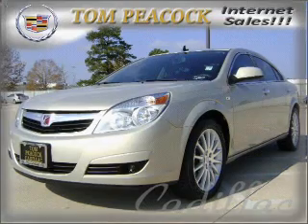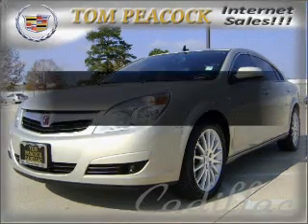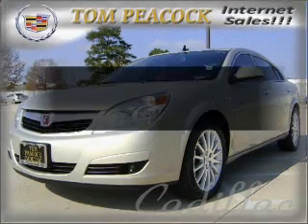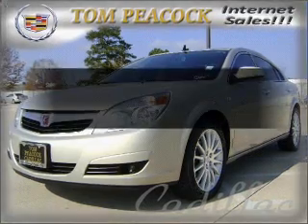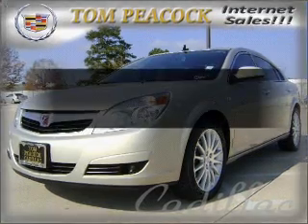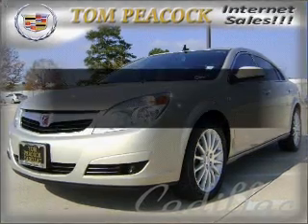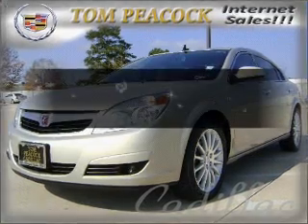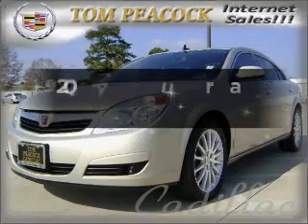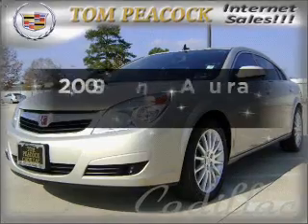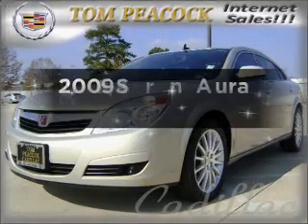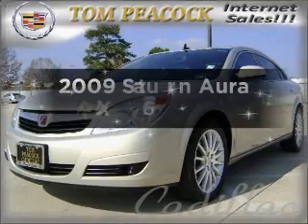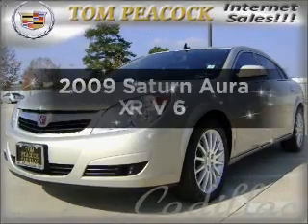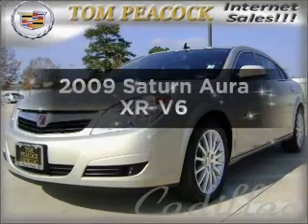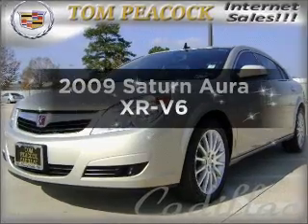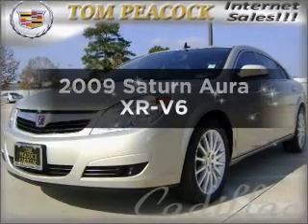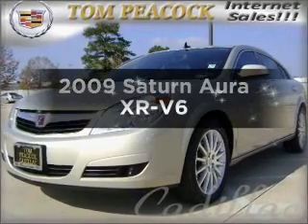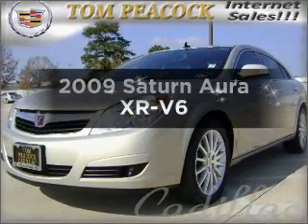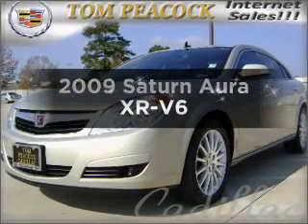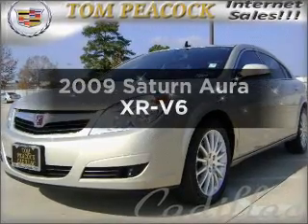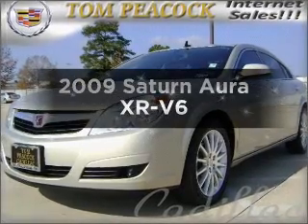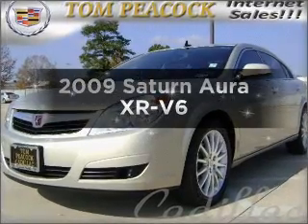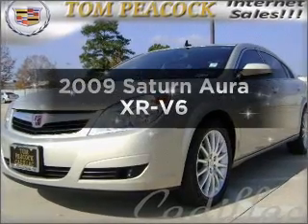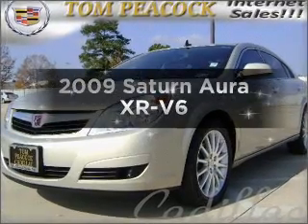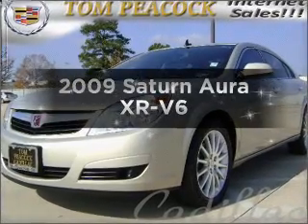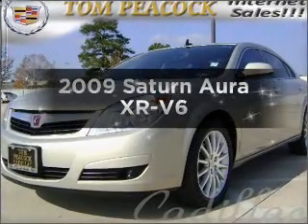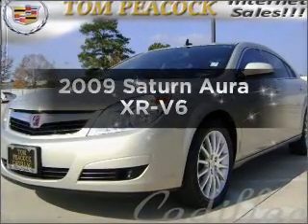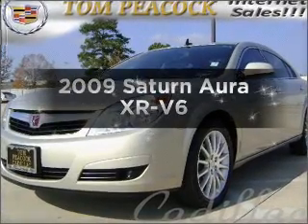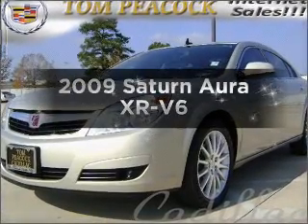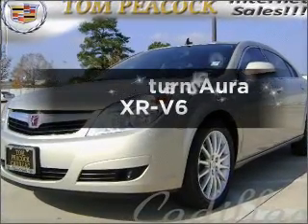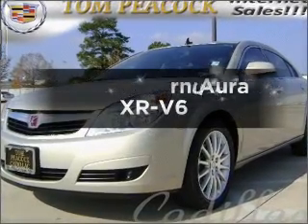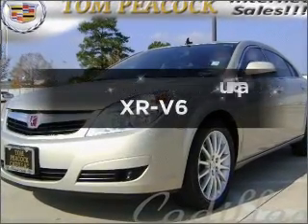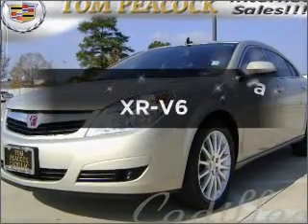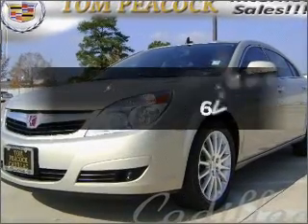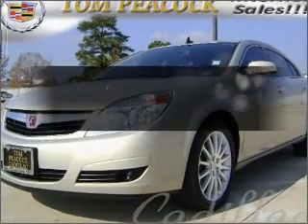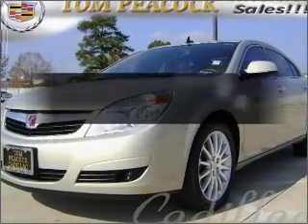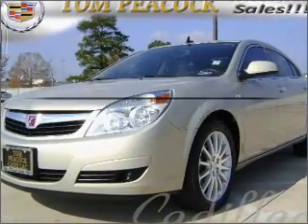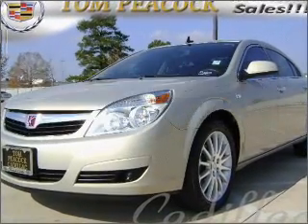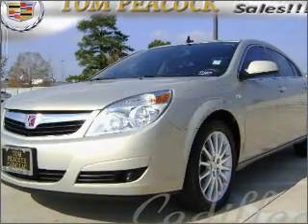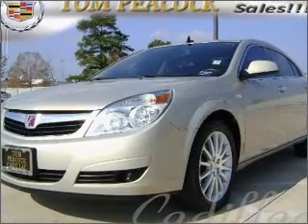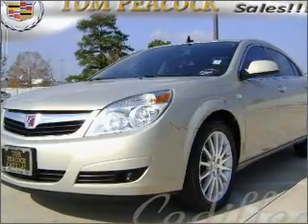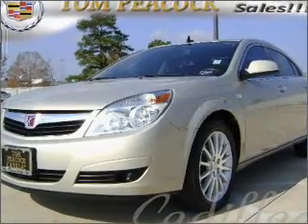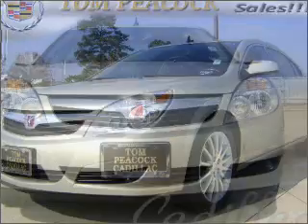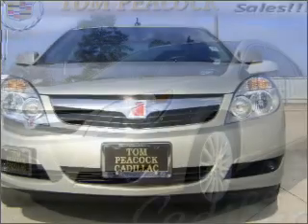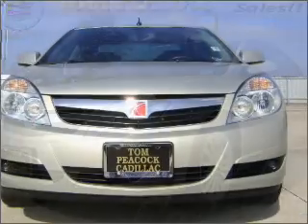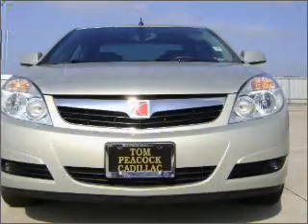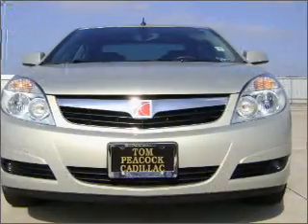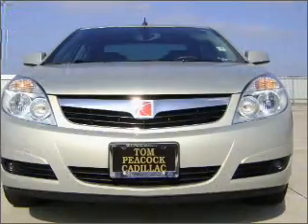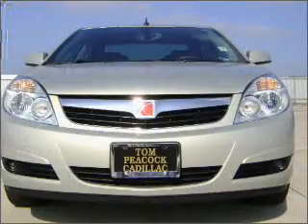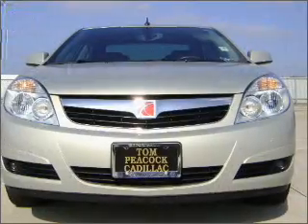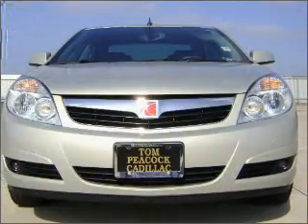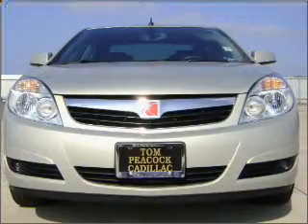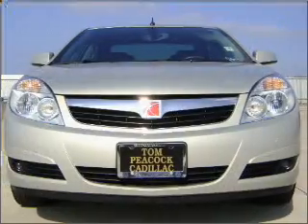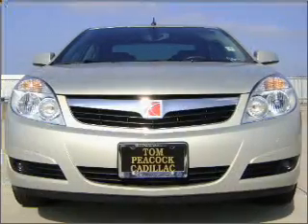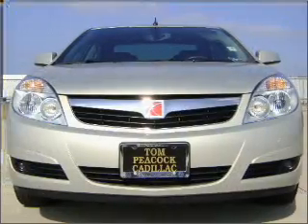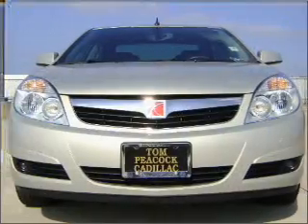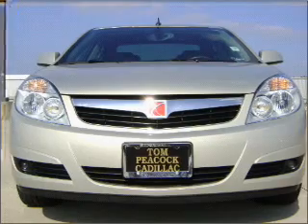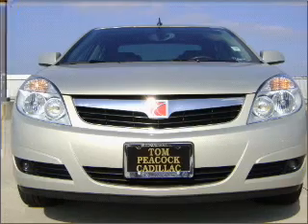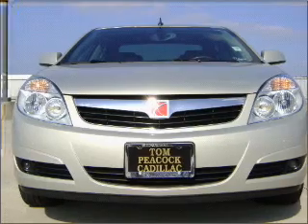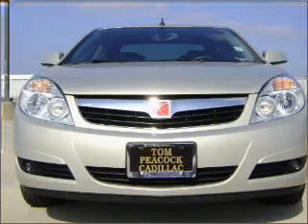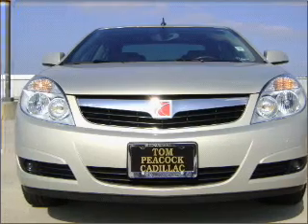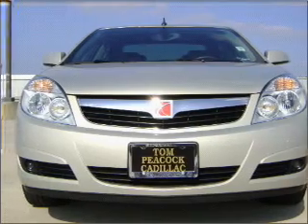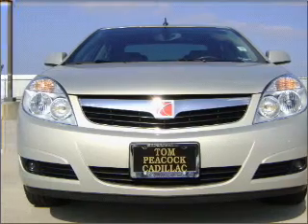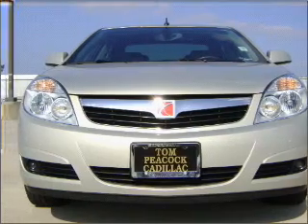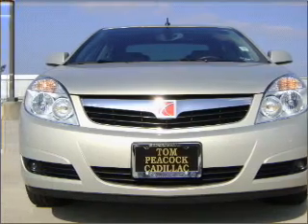Check out this 2009 Saturn Aura. If you're looking for a first-rate auto, this one could be yours today.